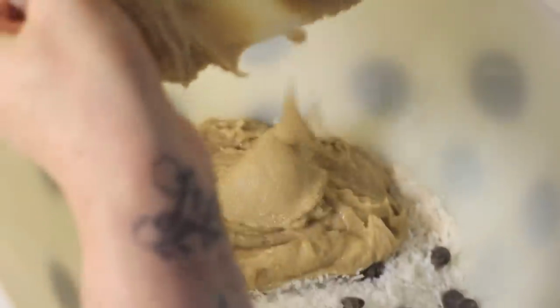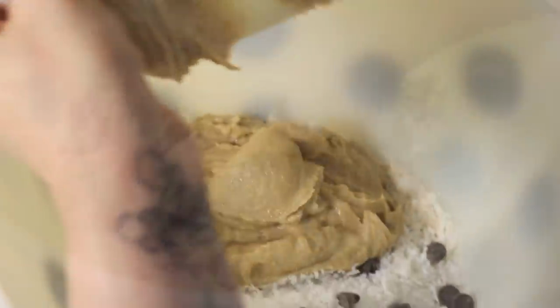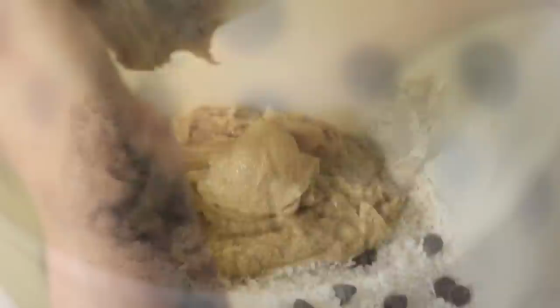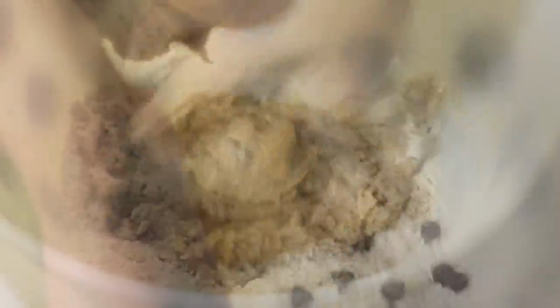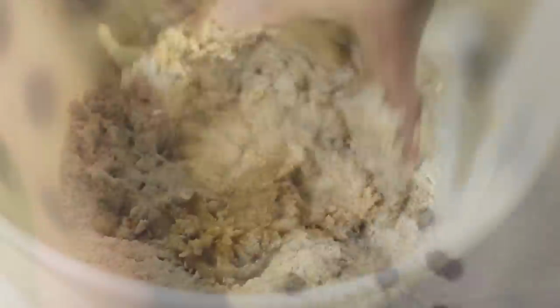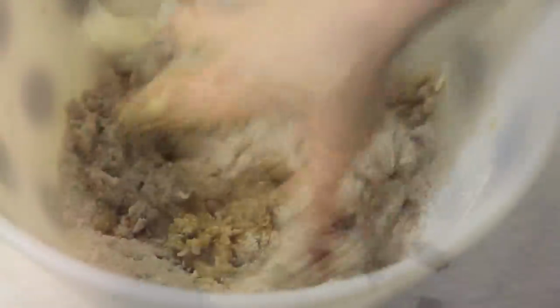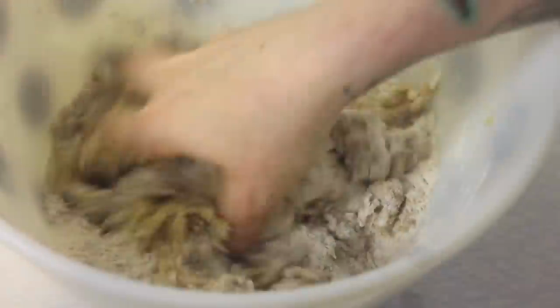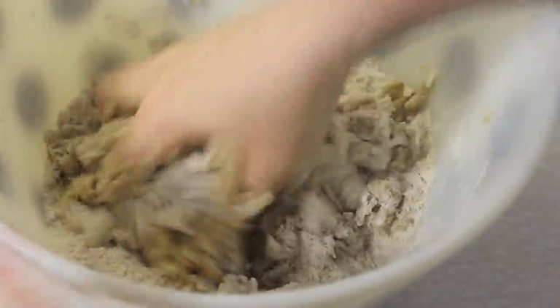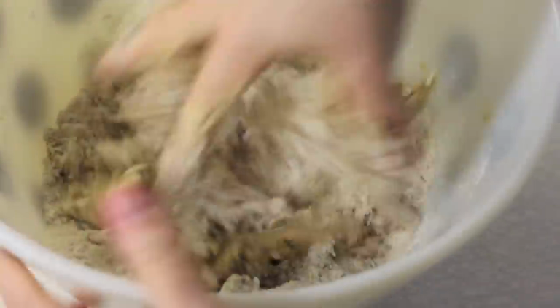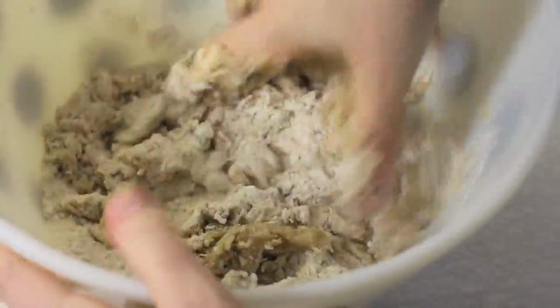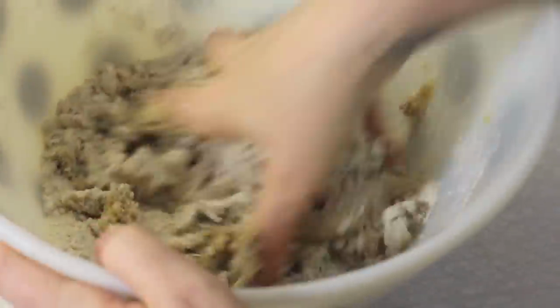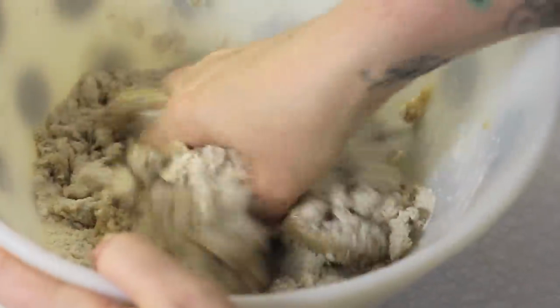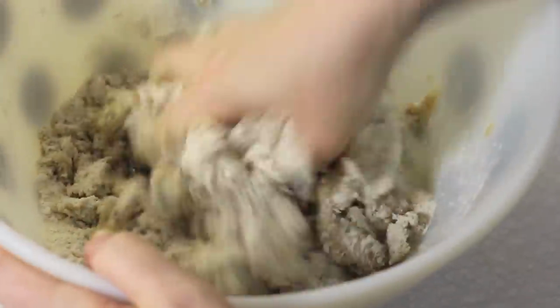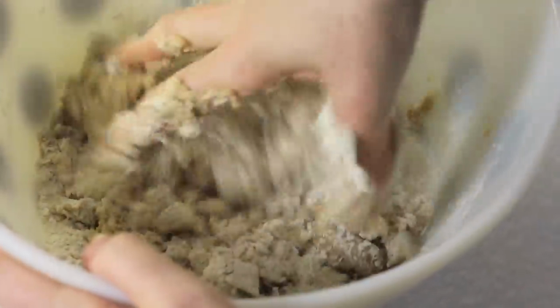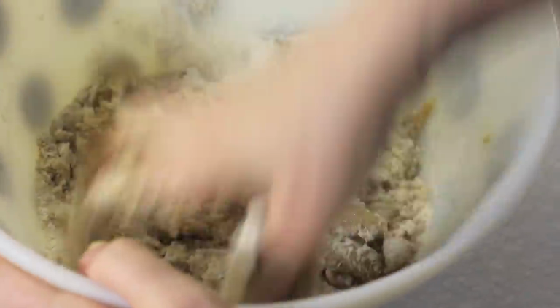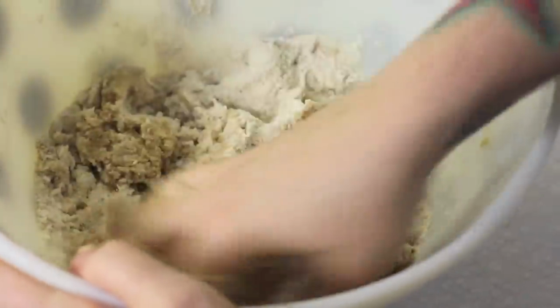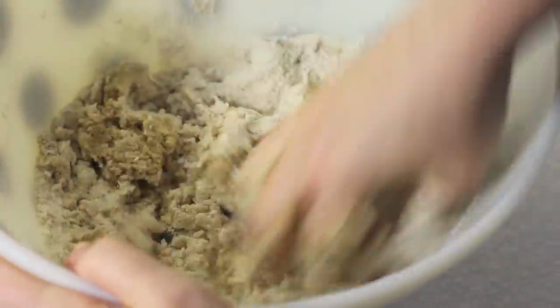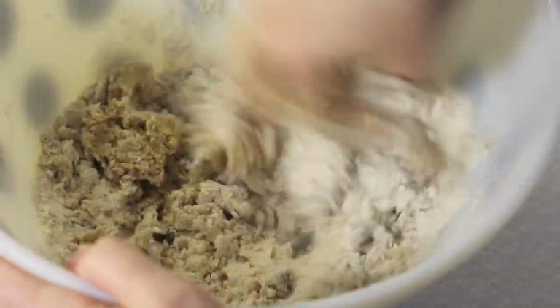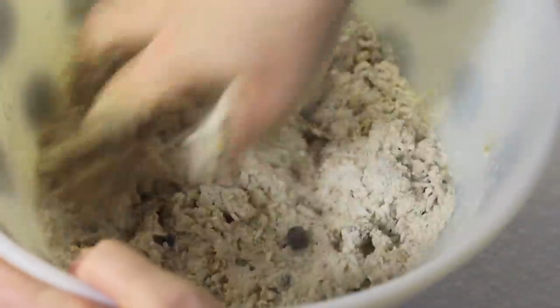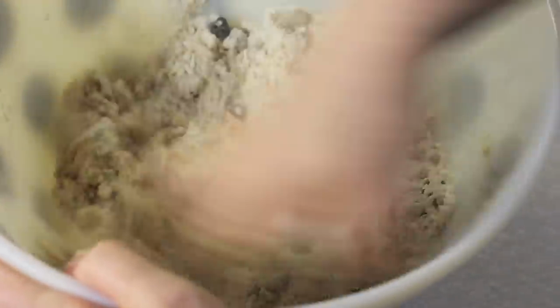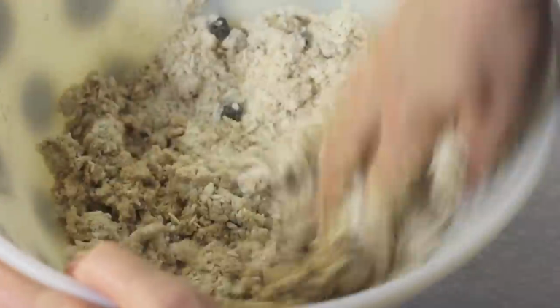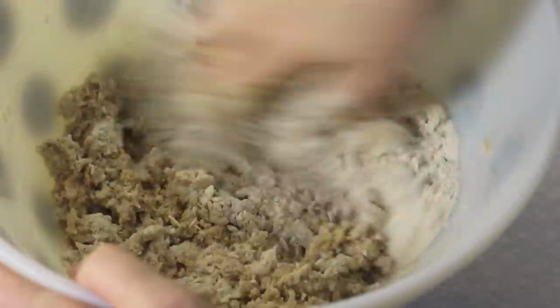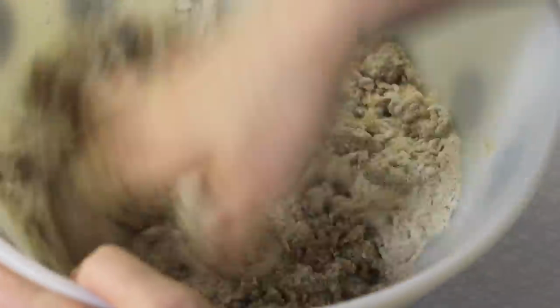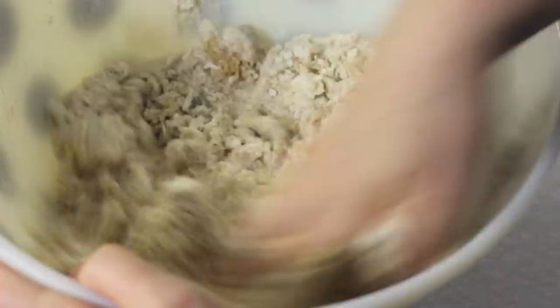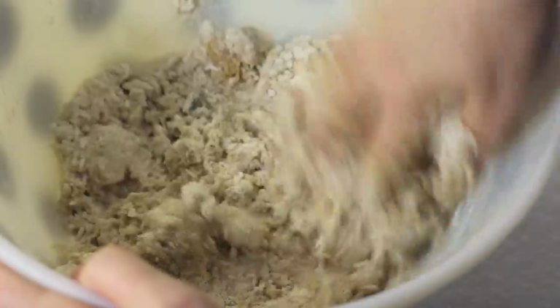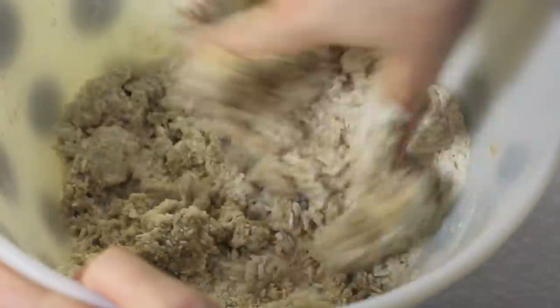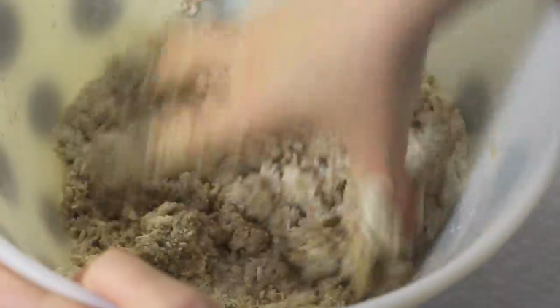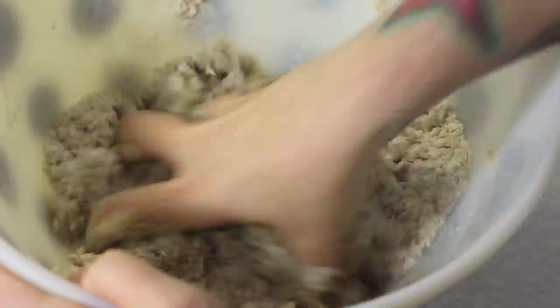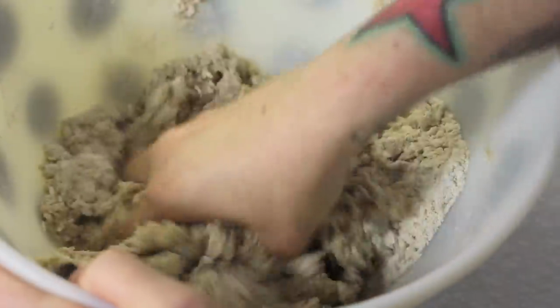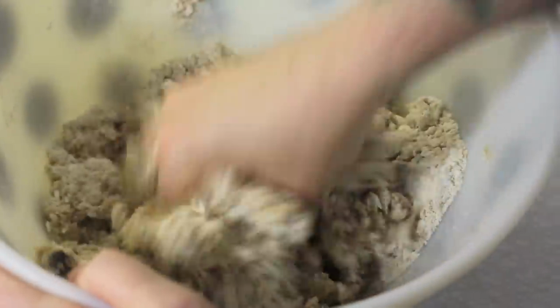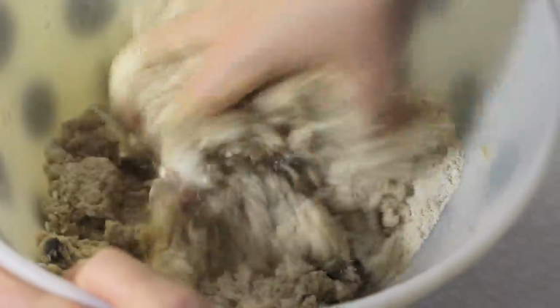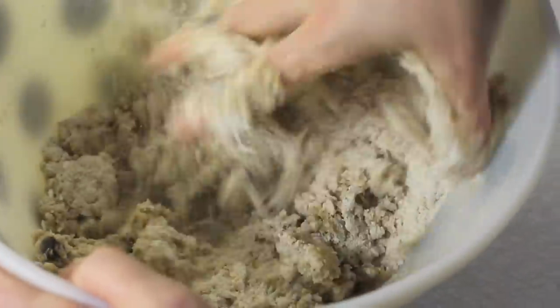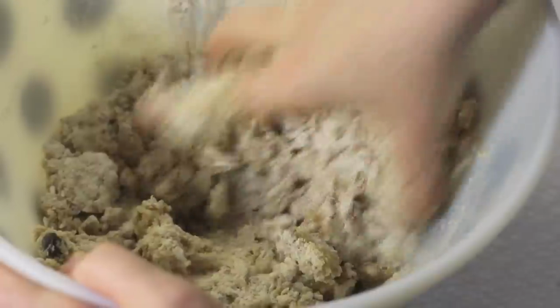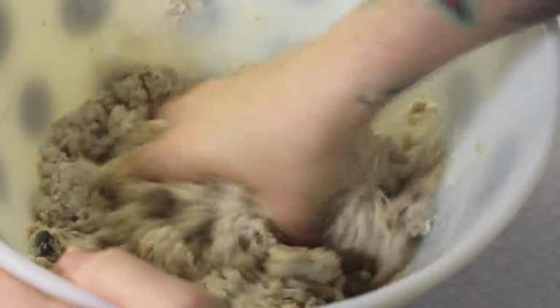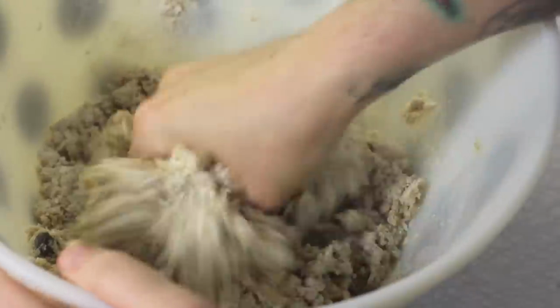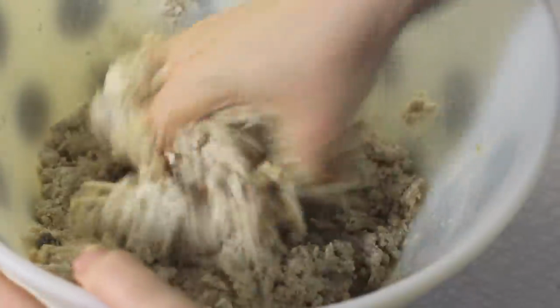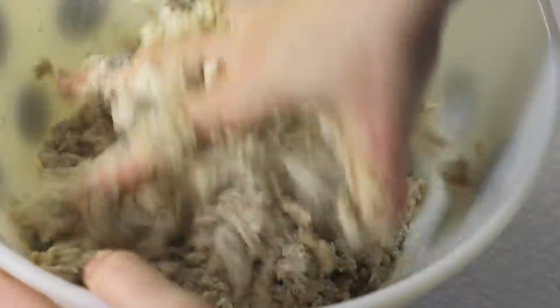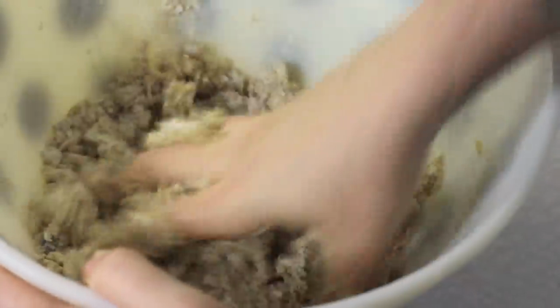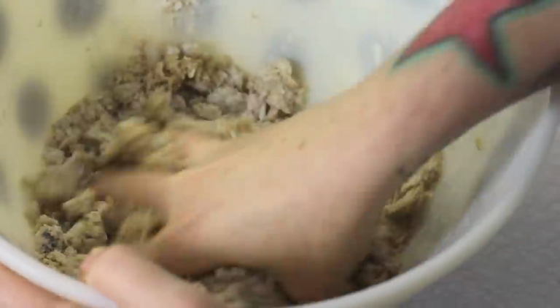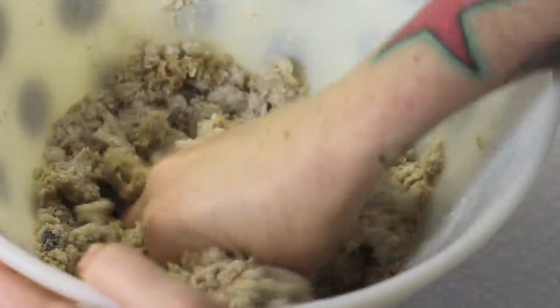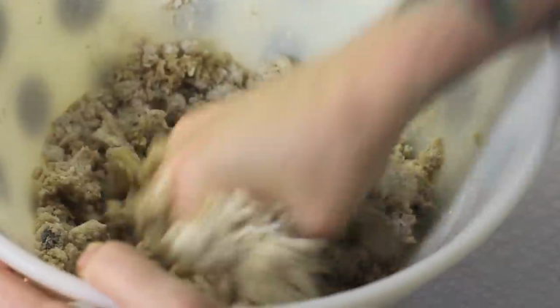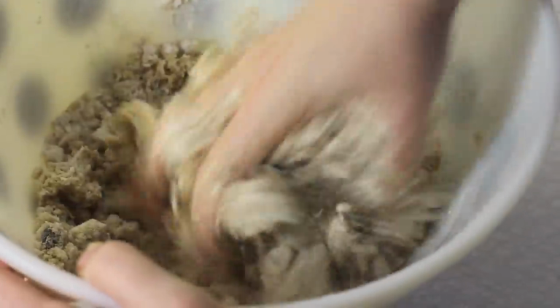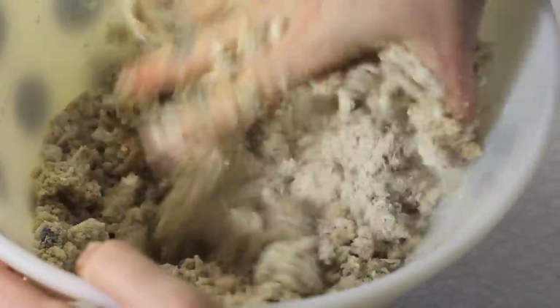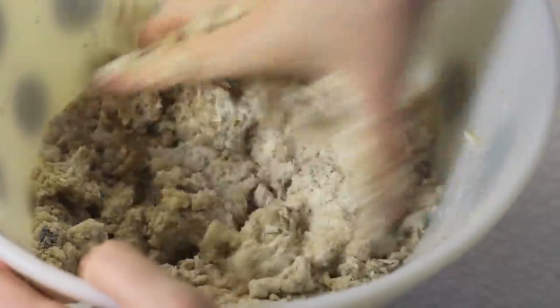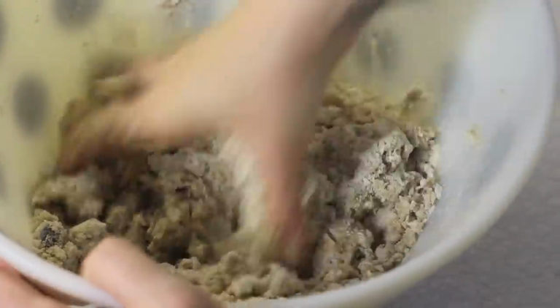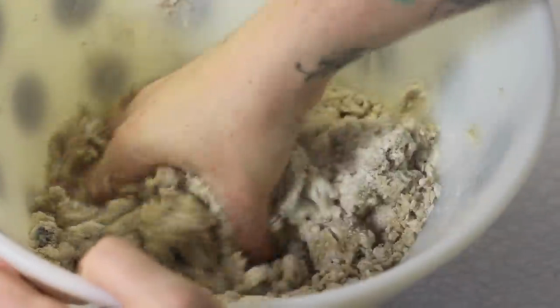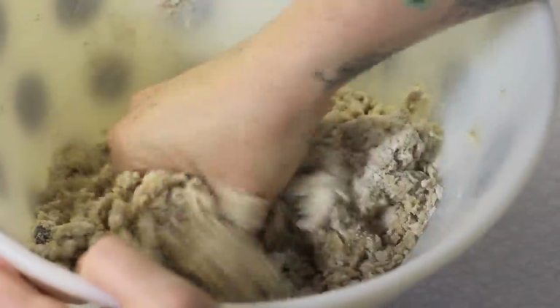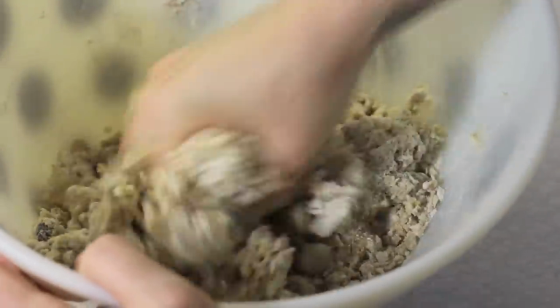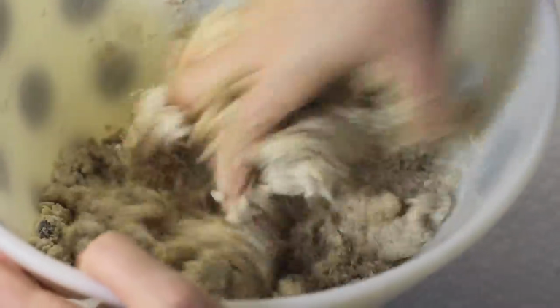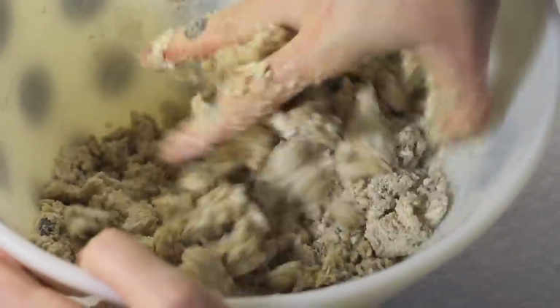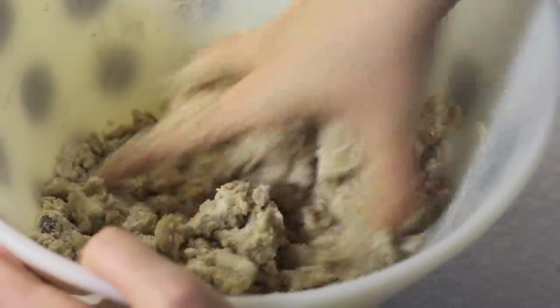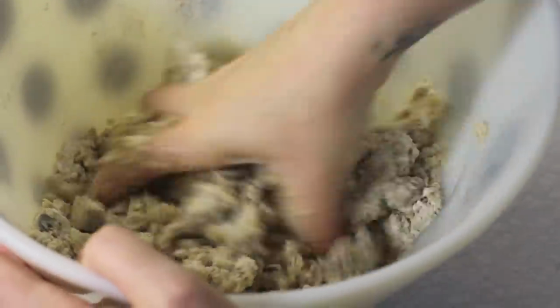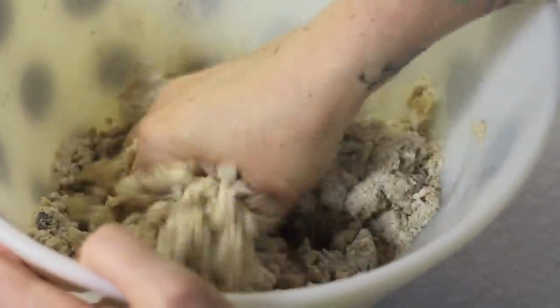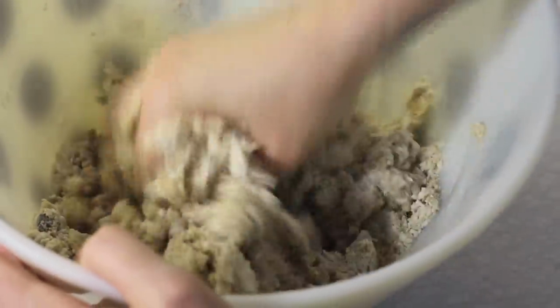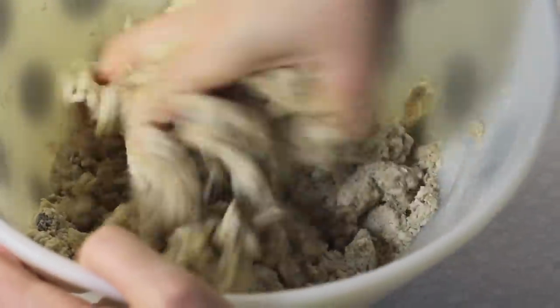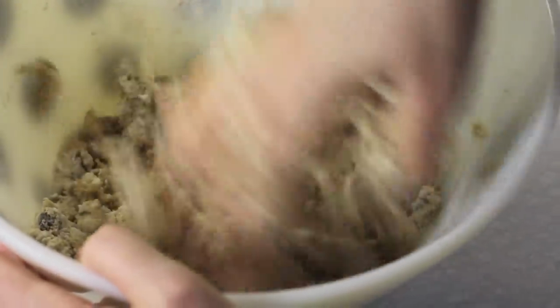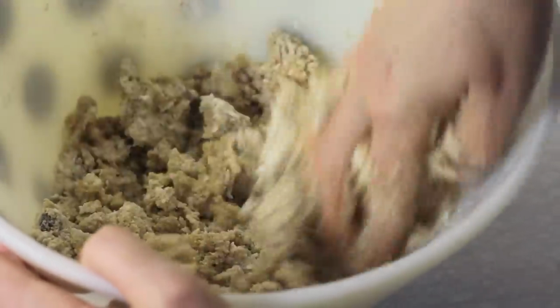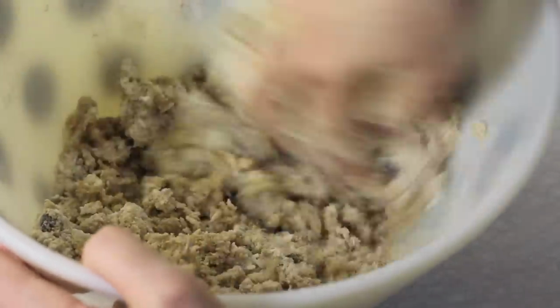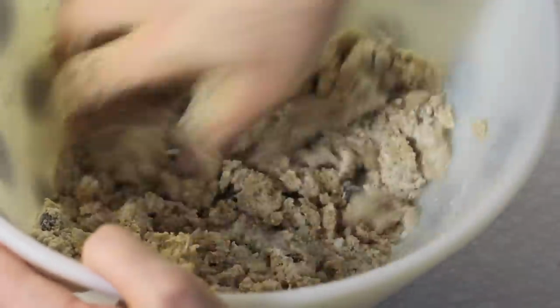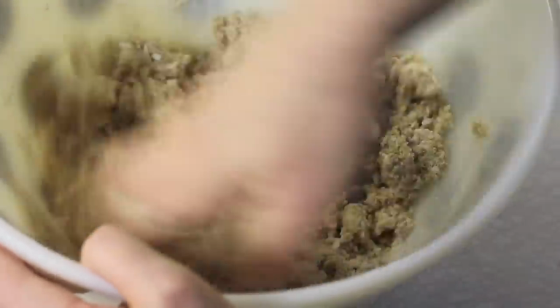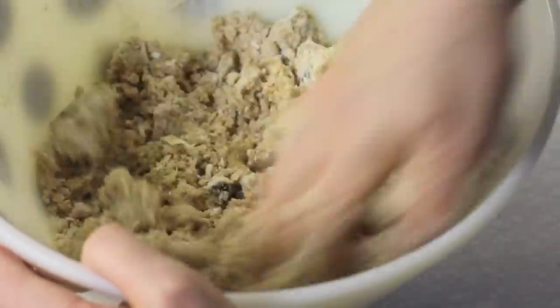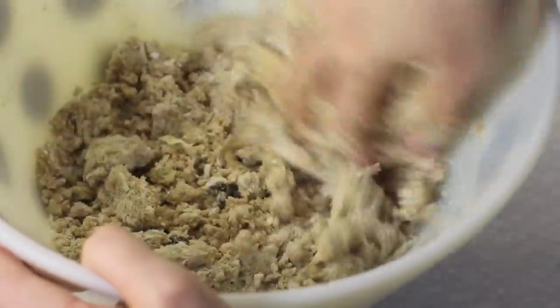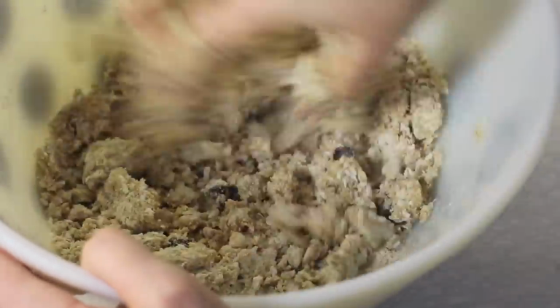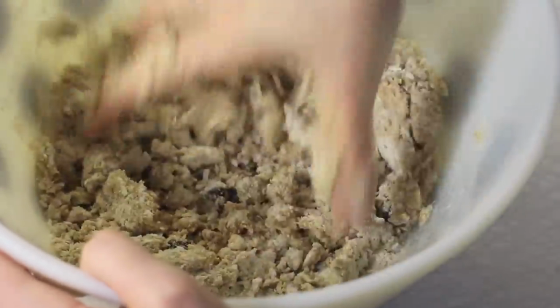So don't mix your dry ingredients with your wet until your oven is at the correct temperature and you're ready to bake.